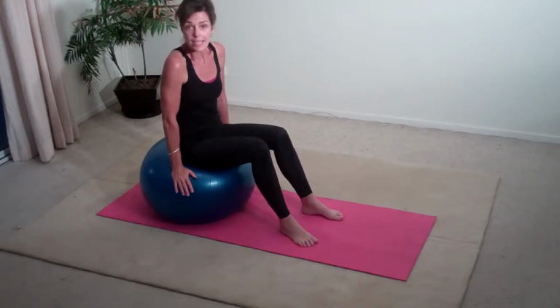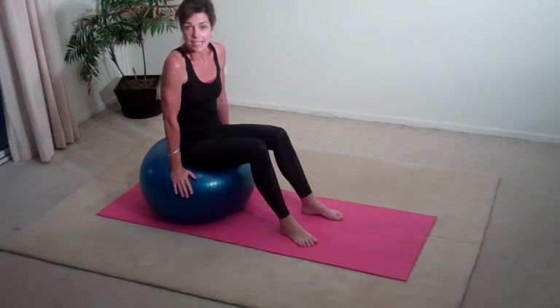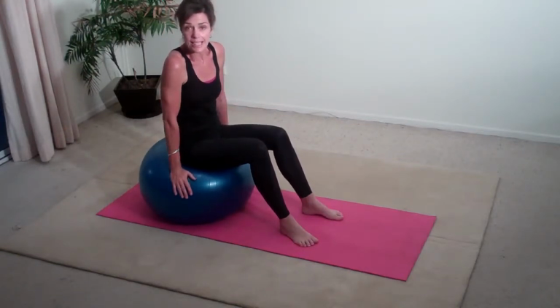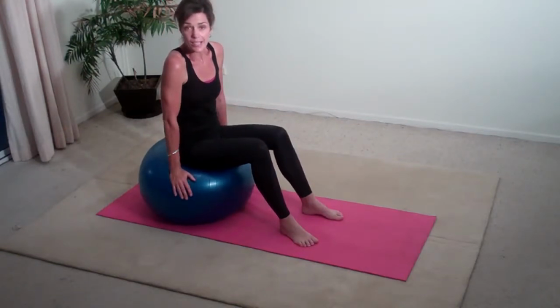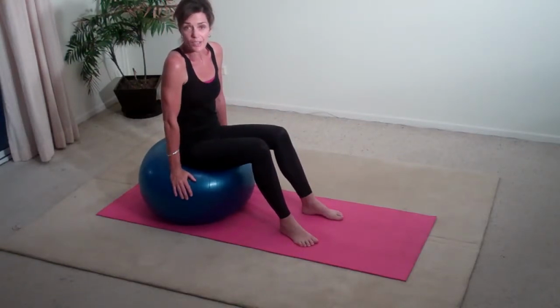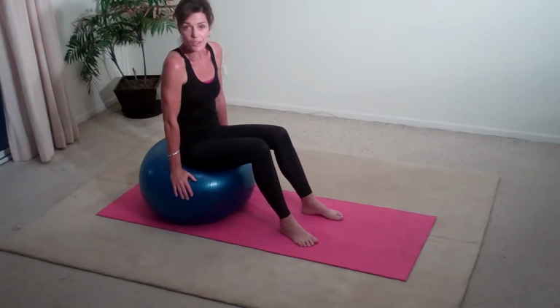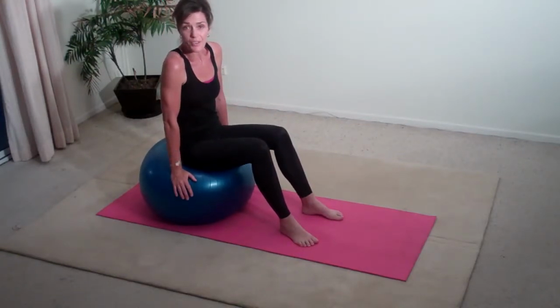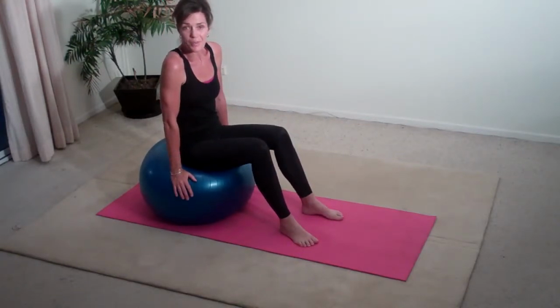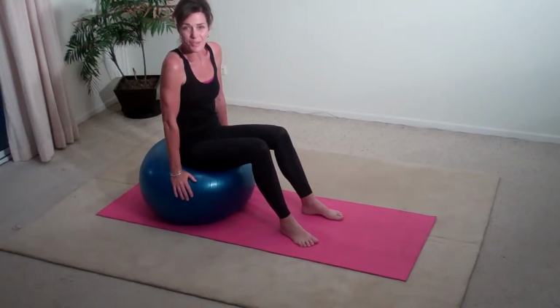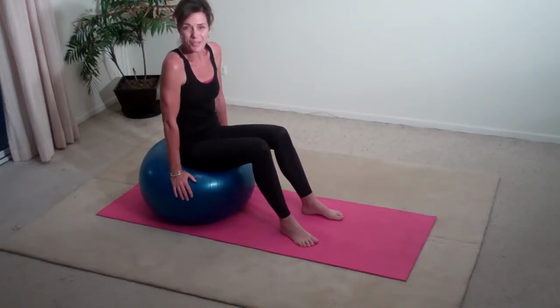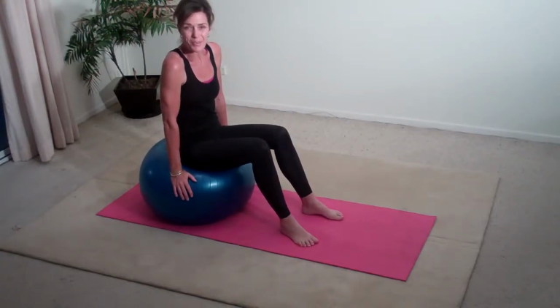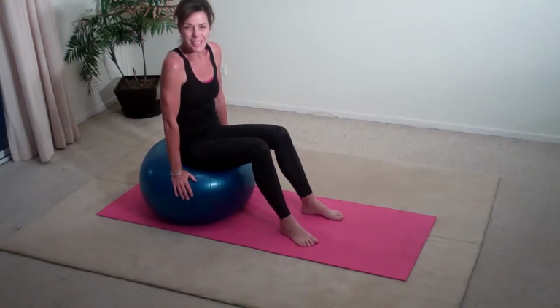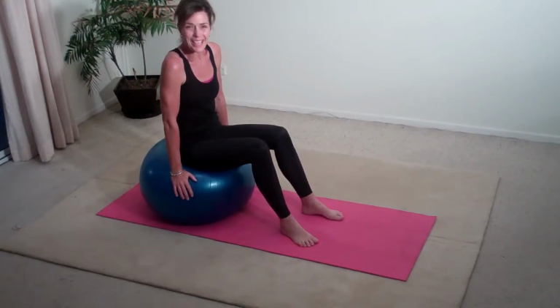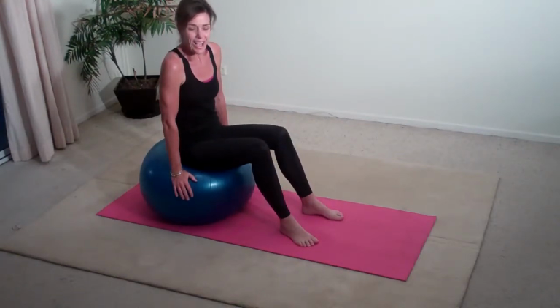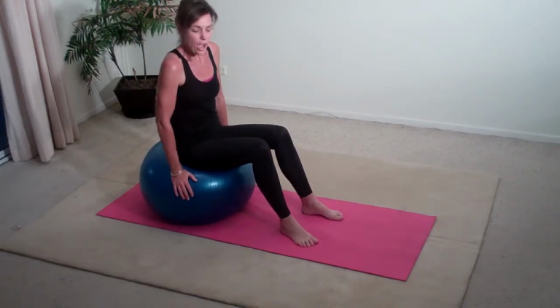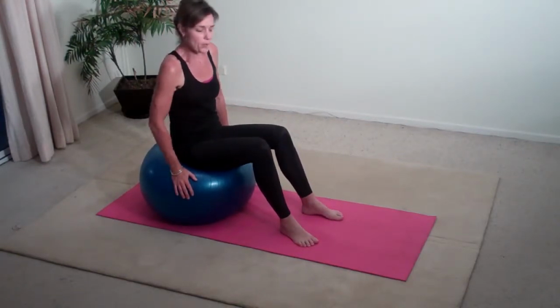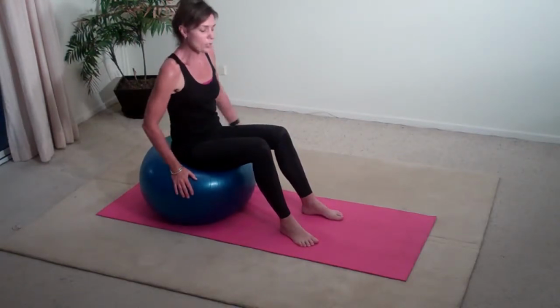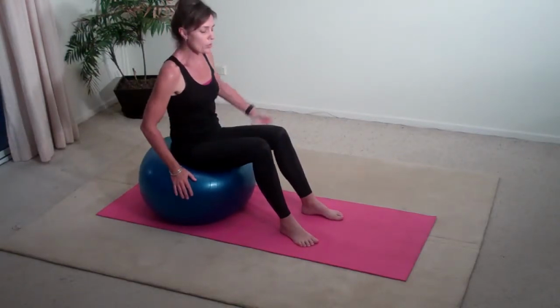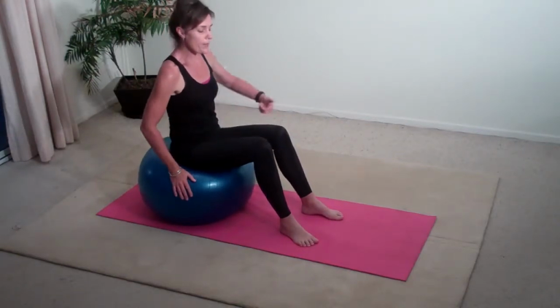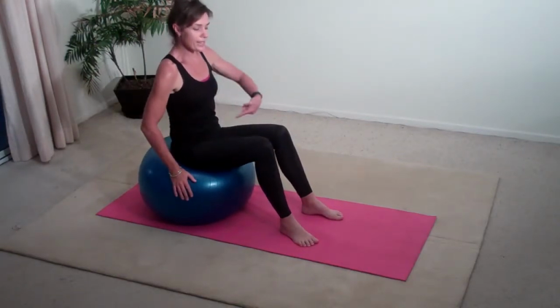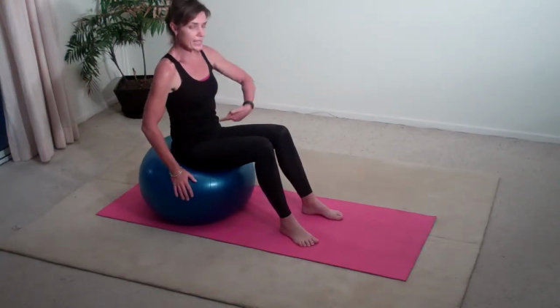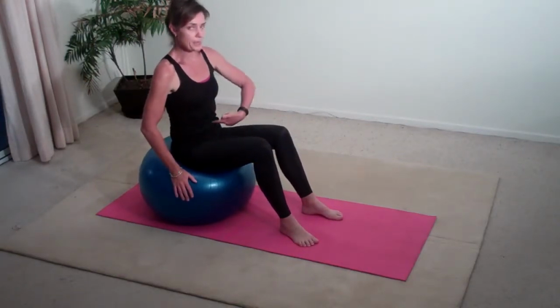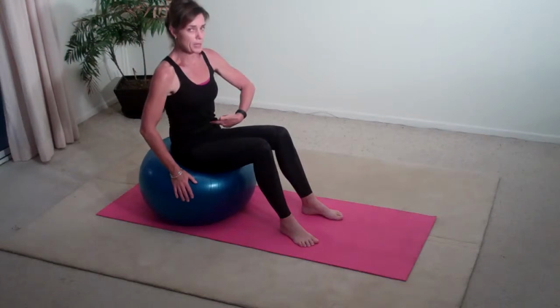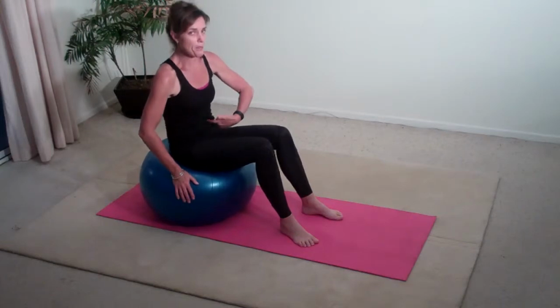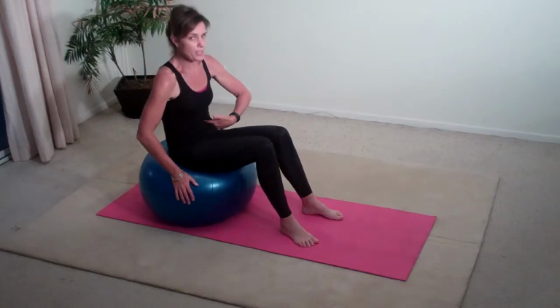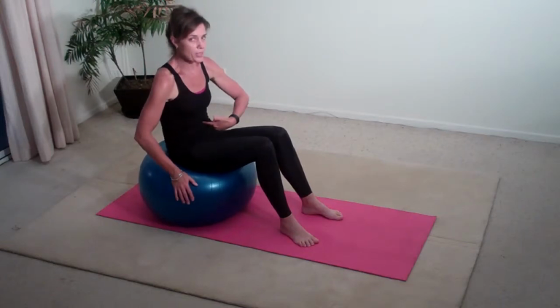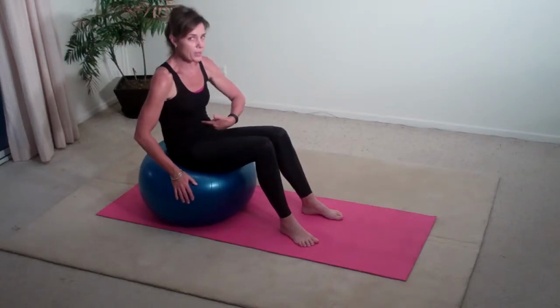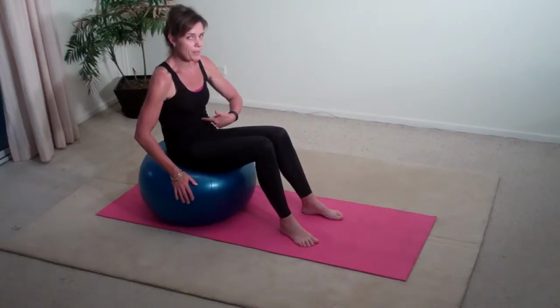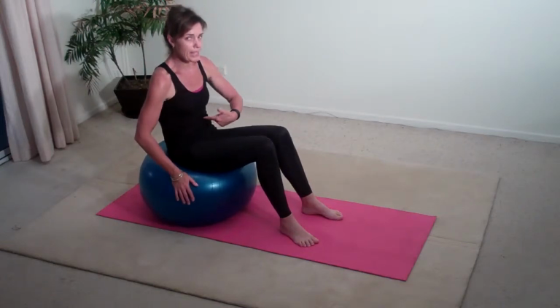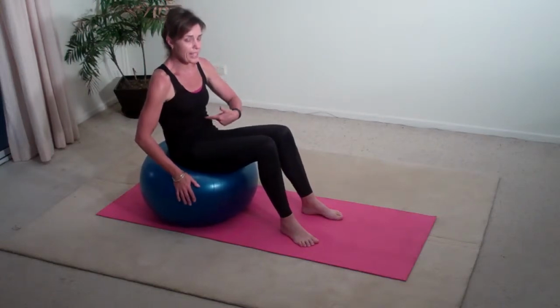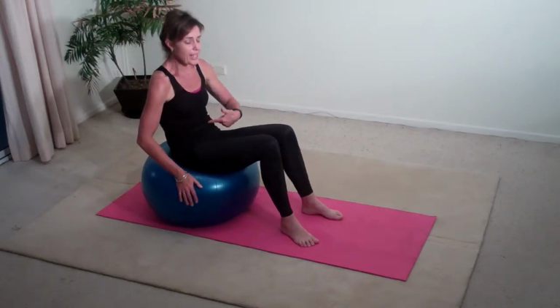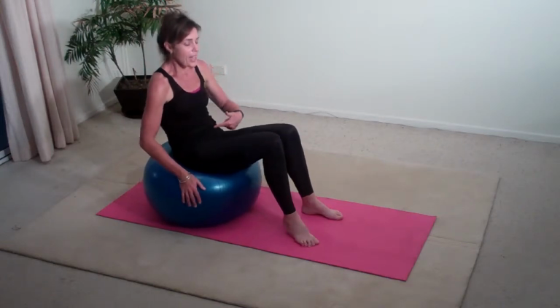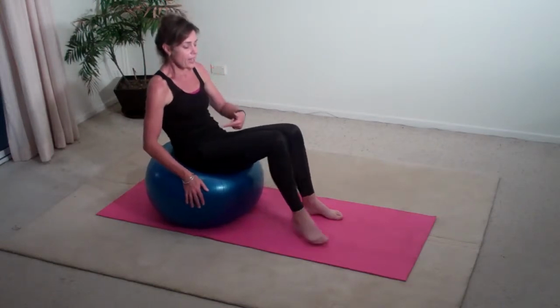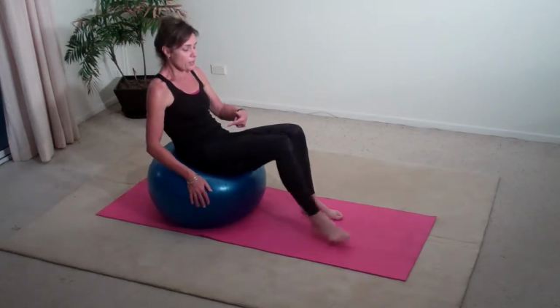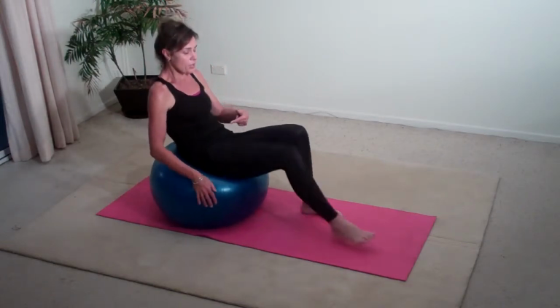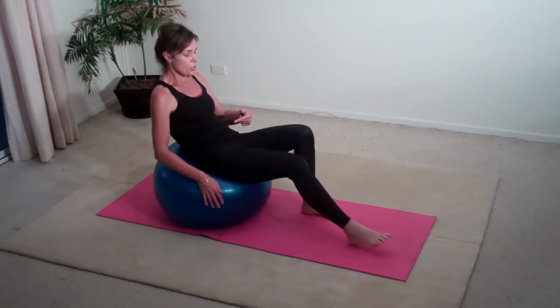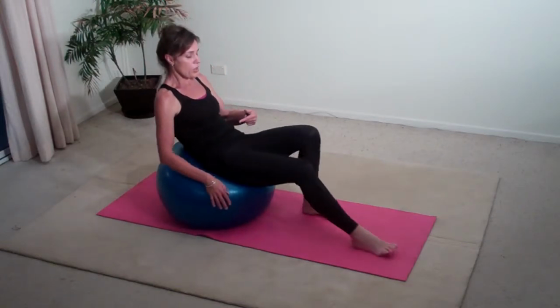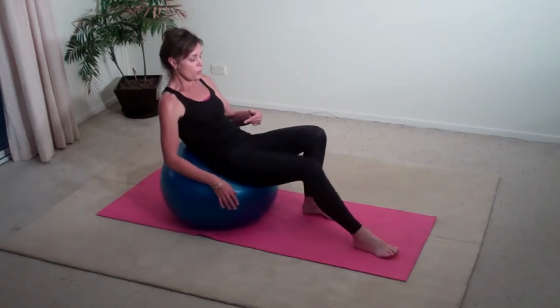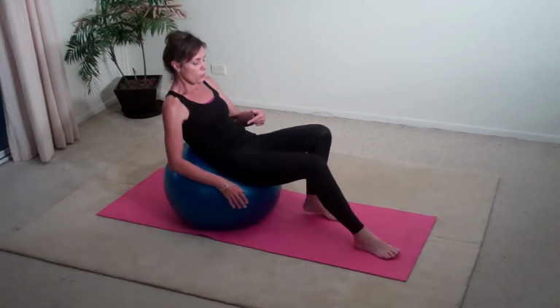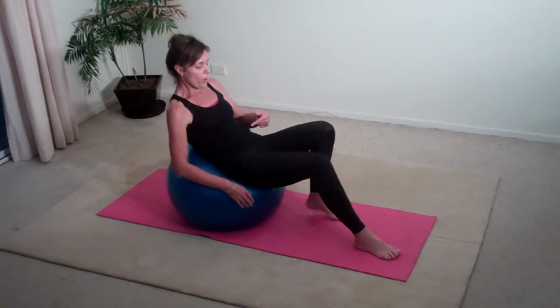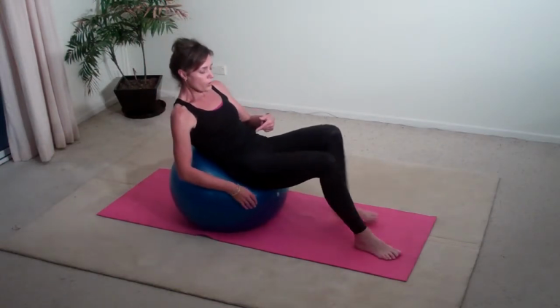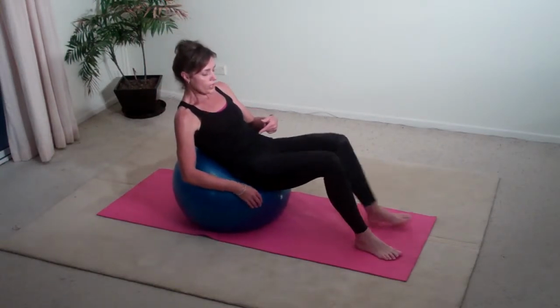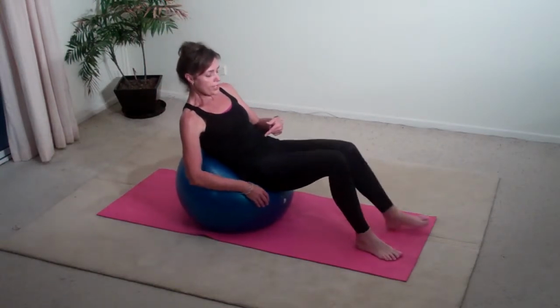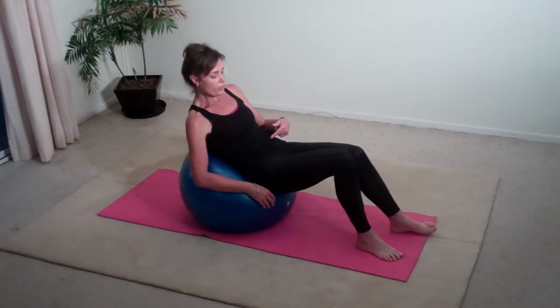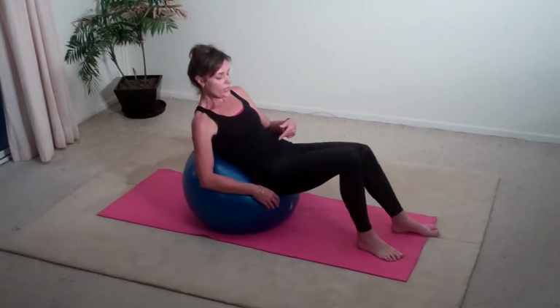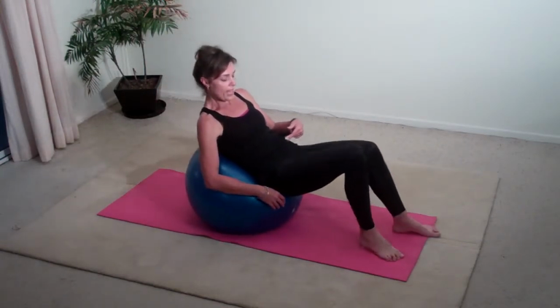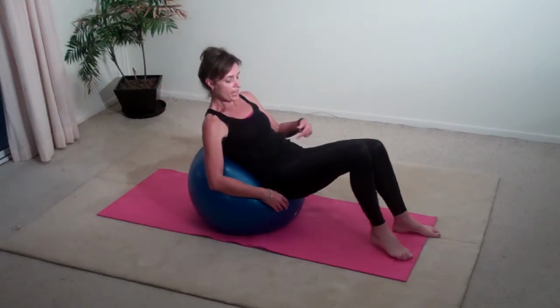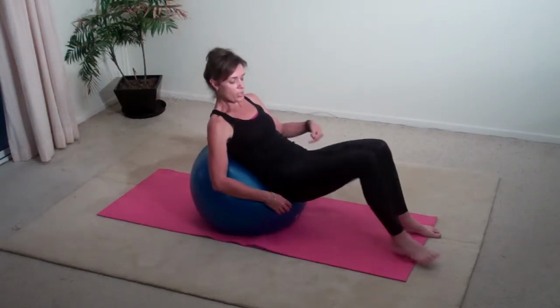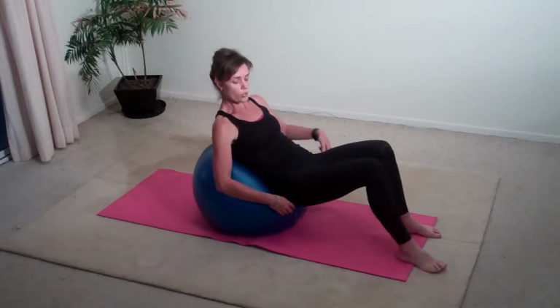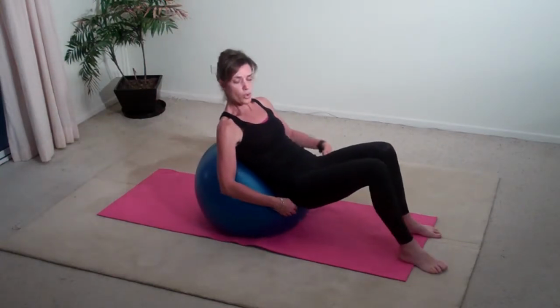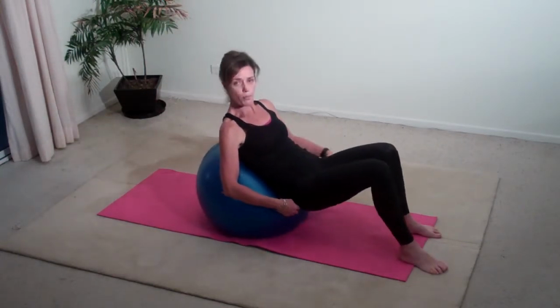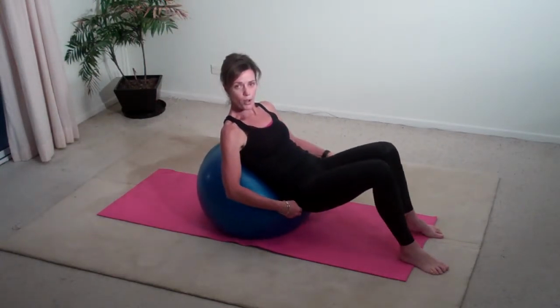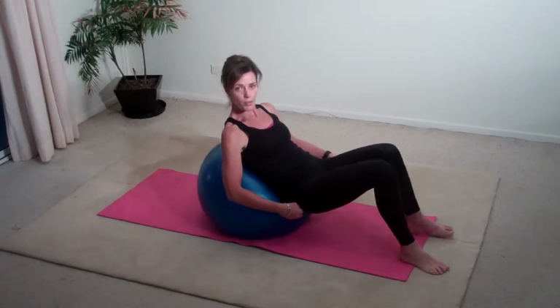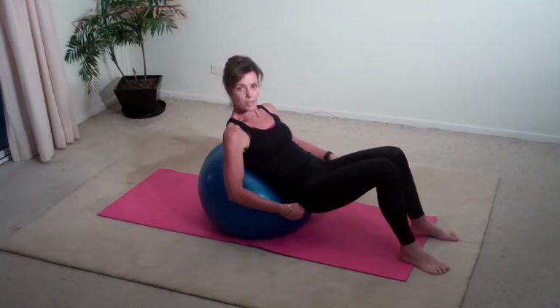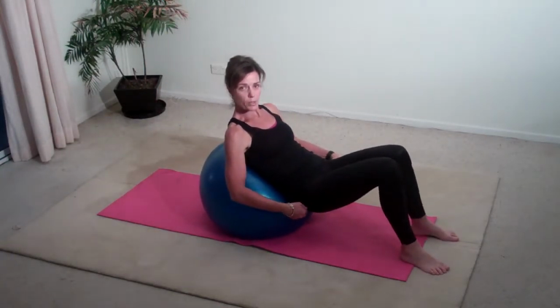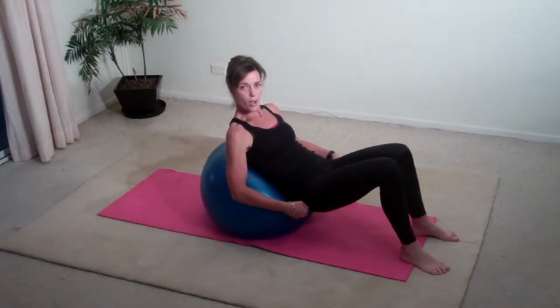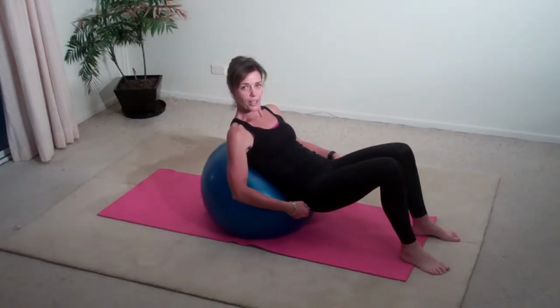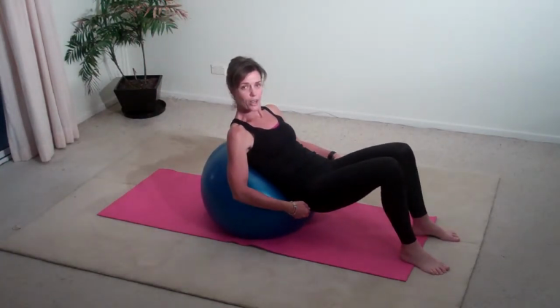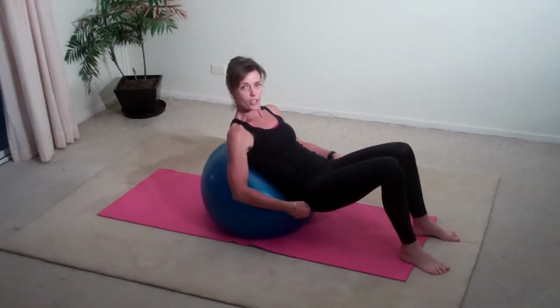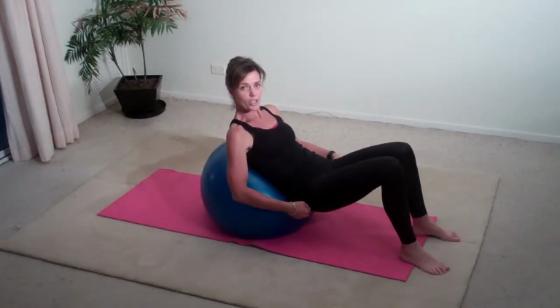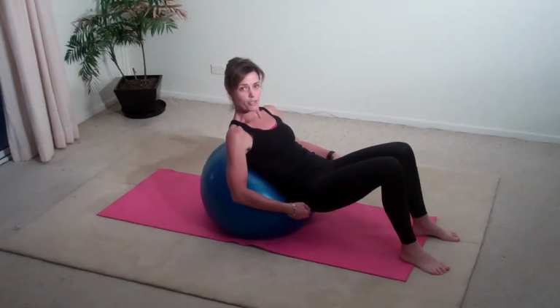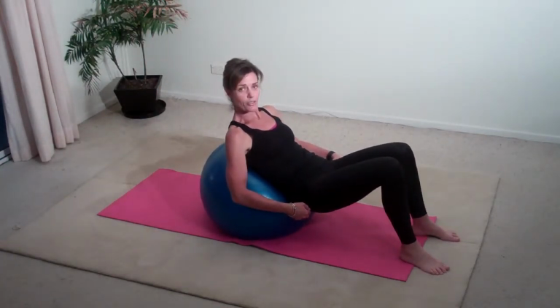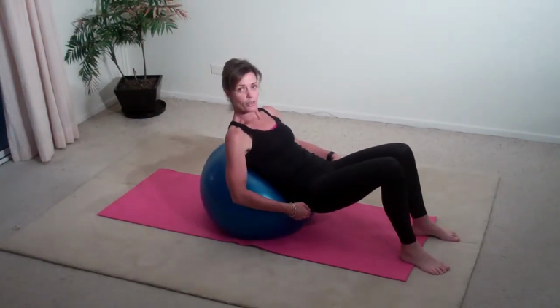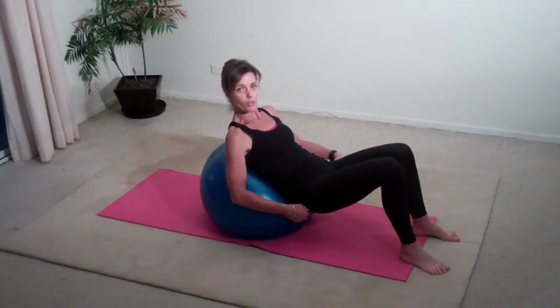Sitting on your fitball, I want you to imagine someone's punched you in the belly and I want you to roll yourself down until your bottom is quite close to the floor.